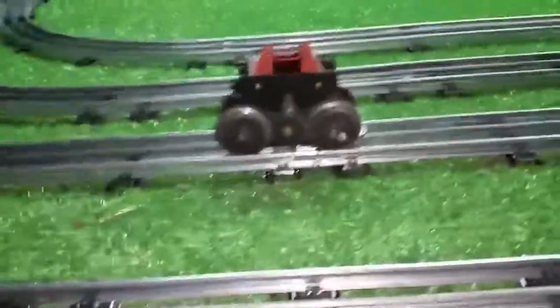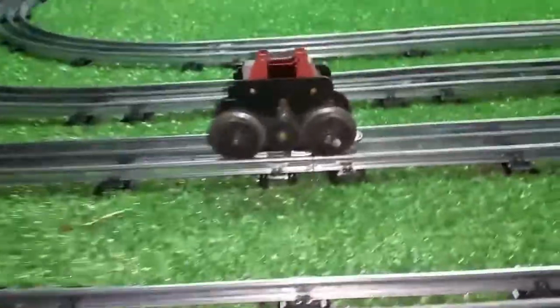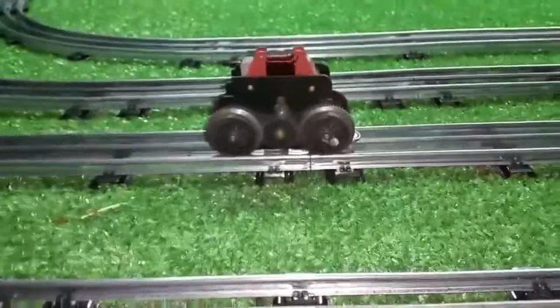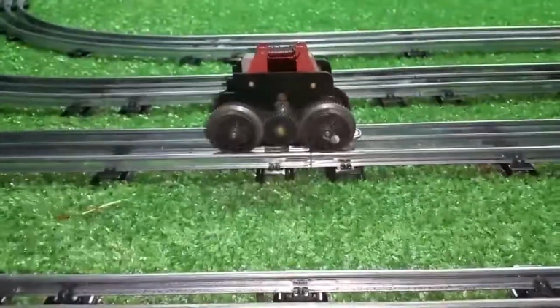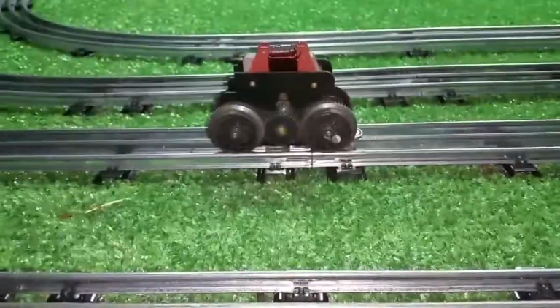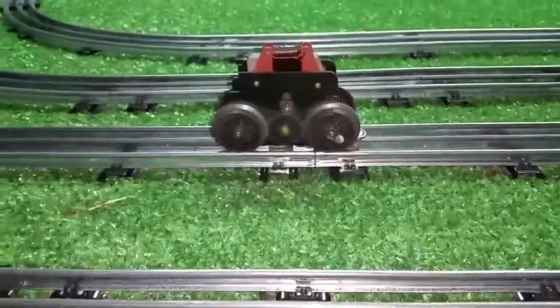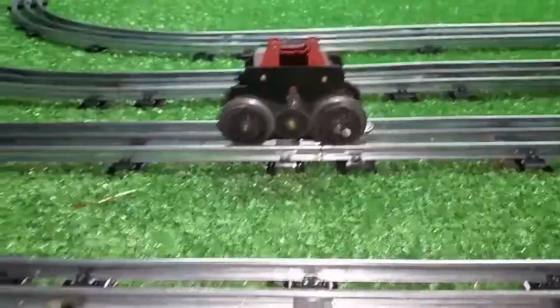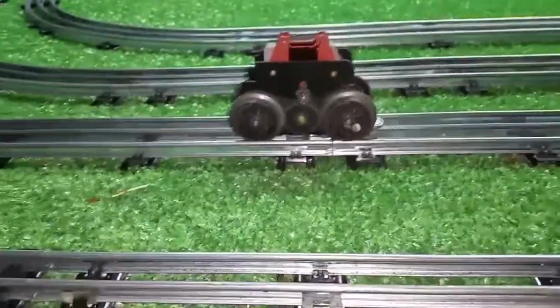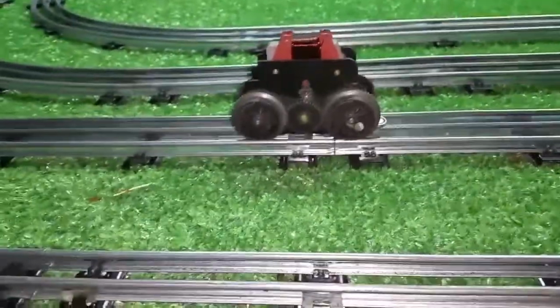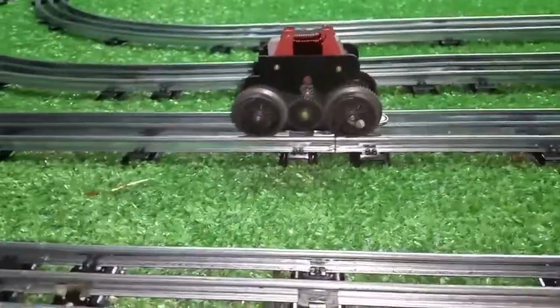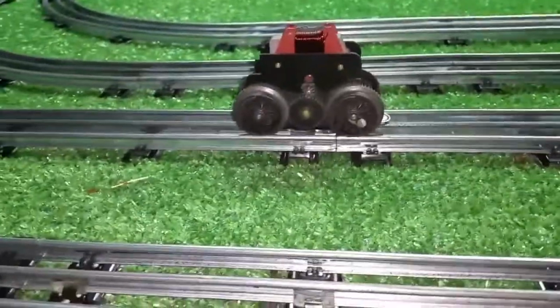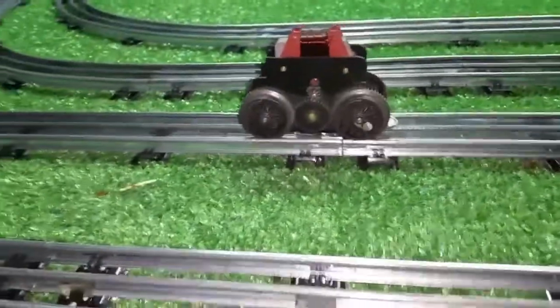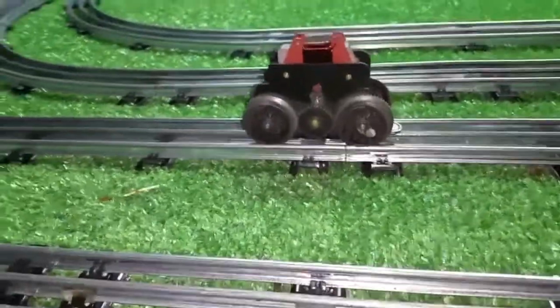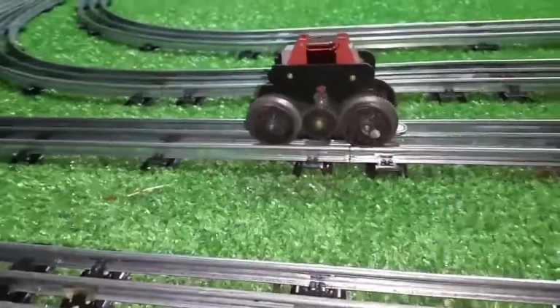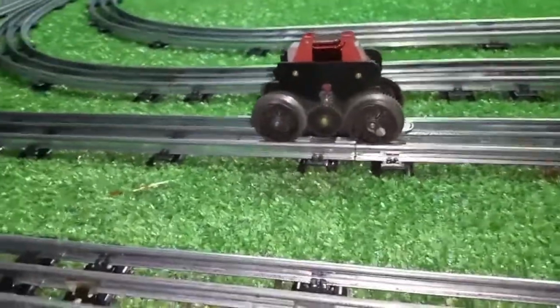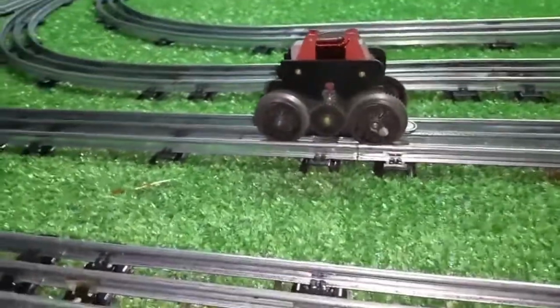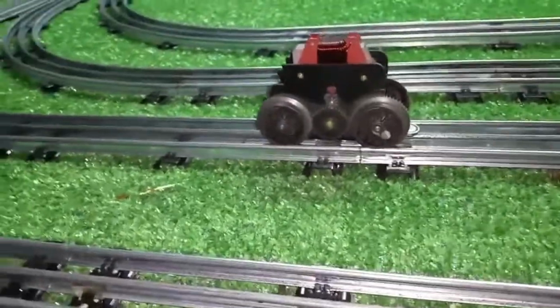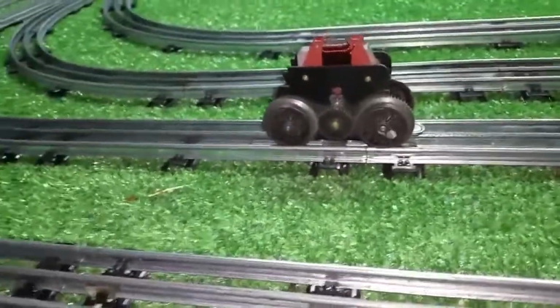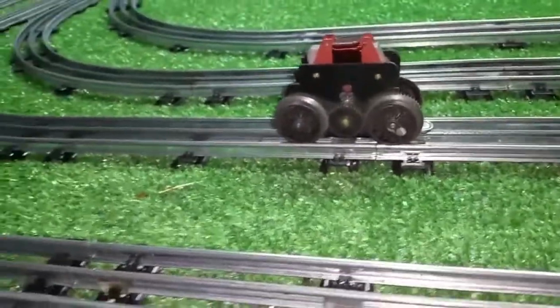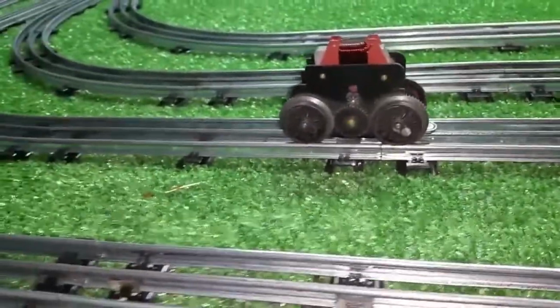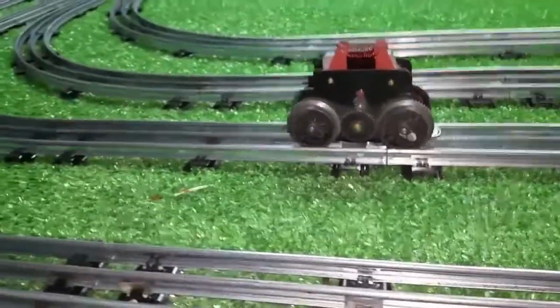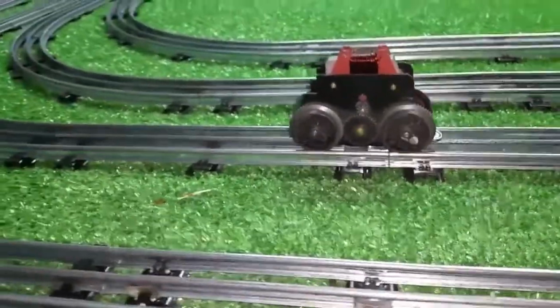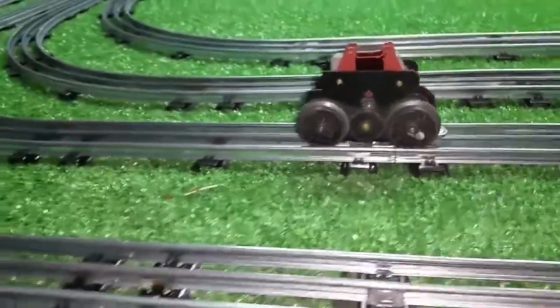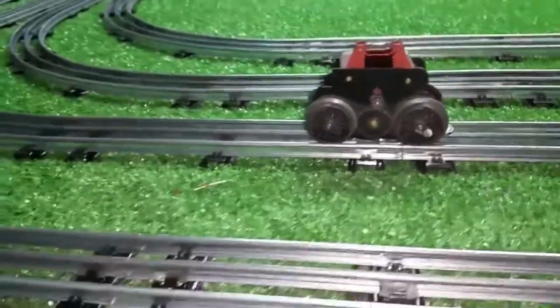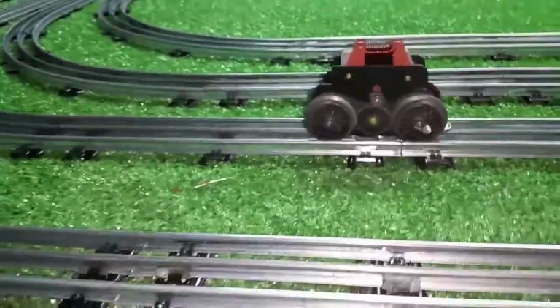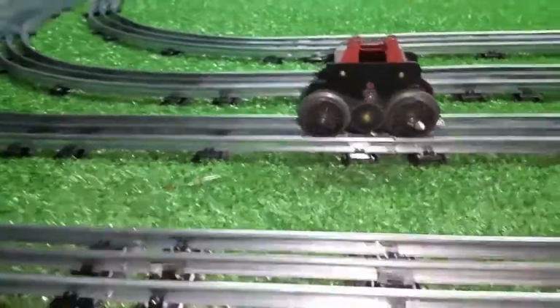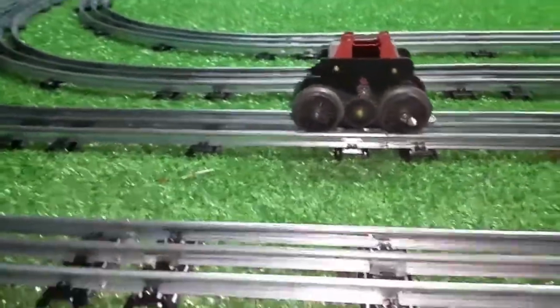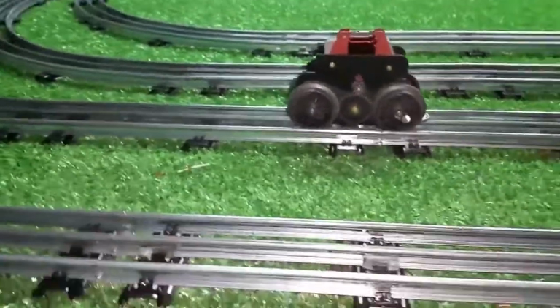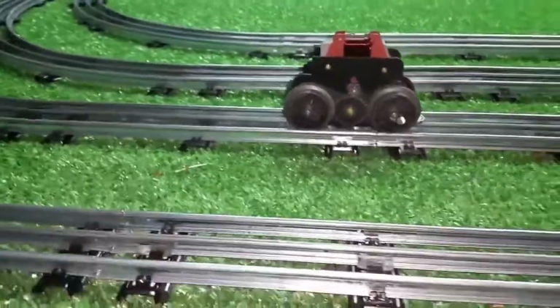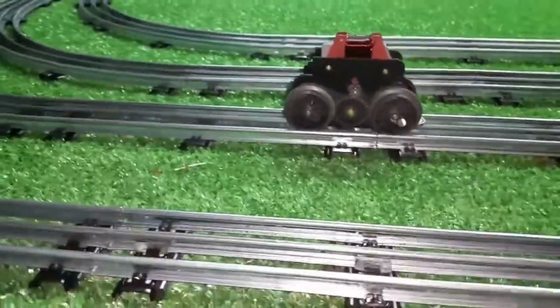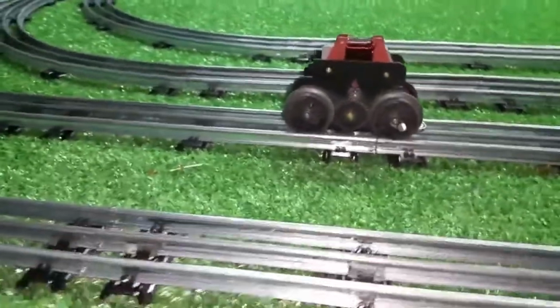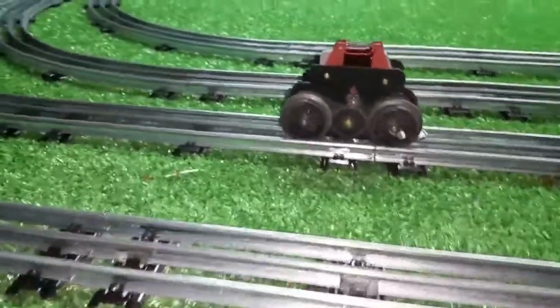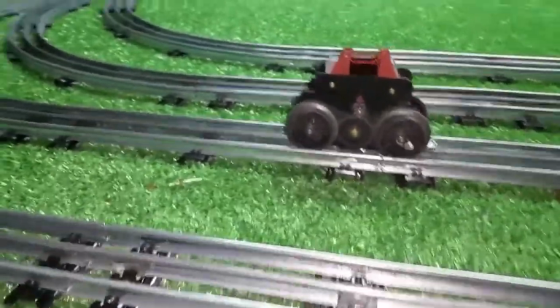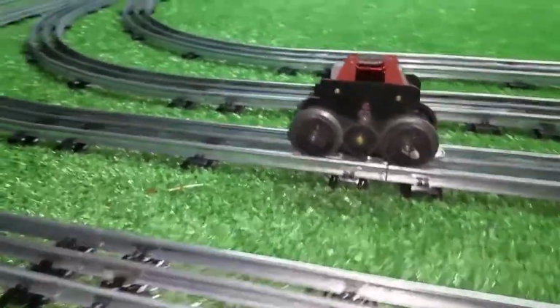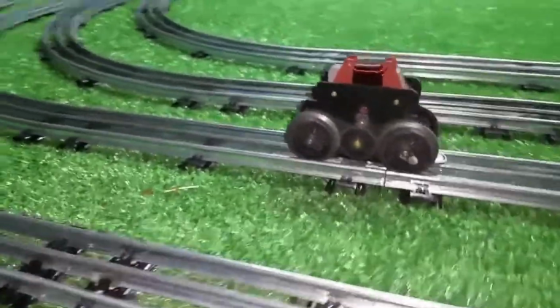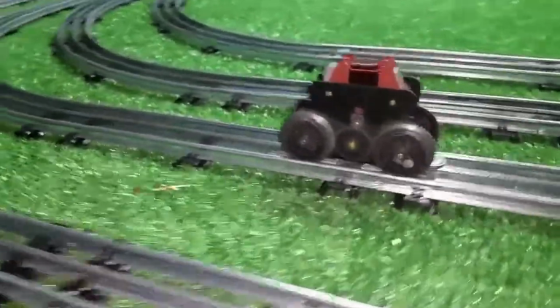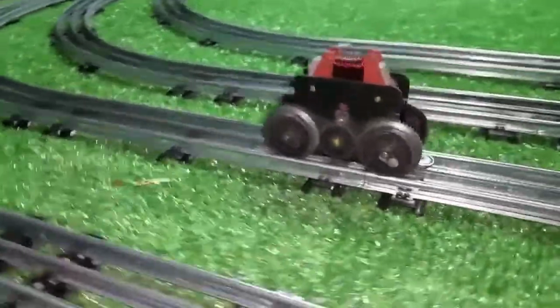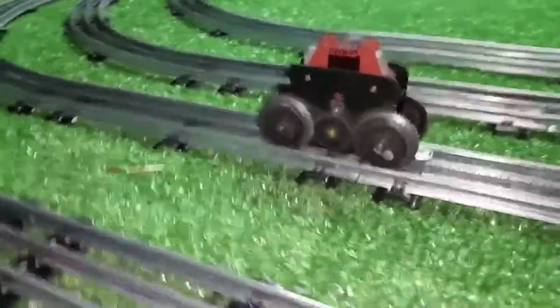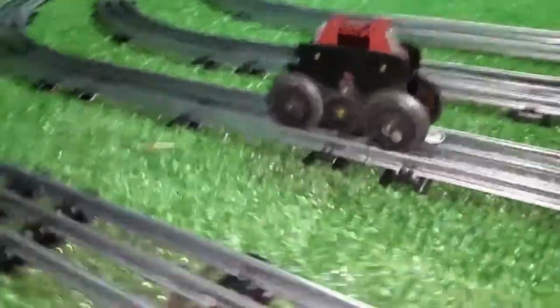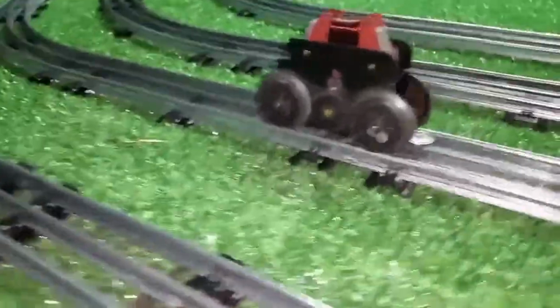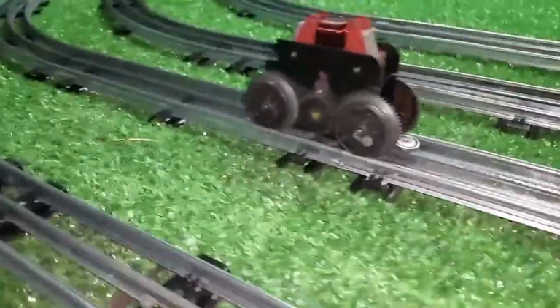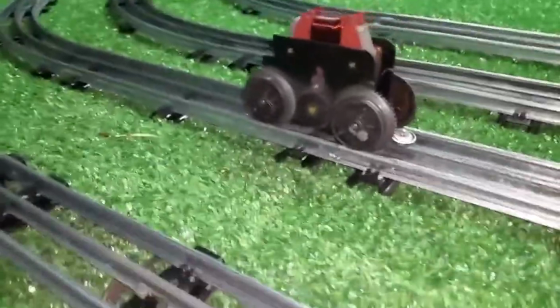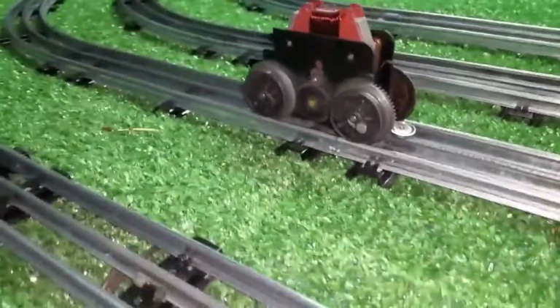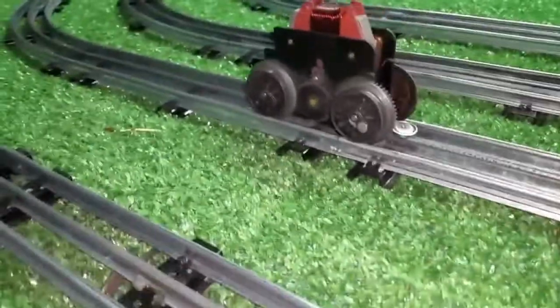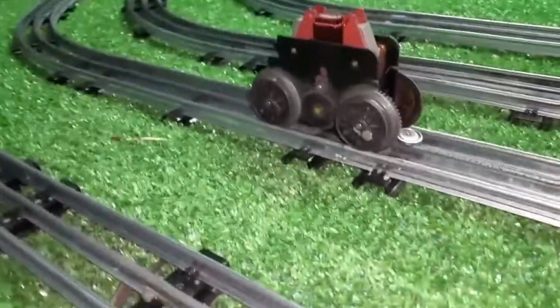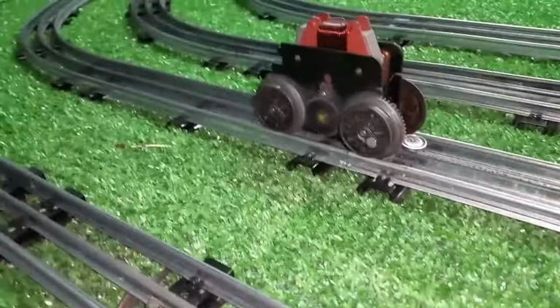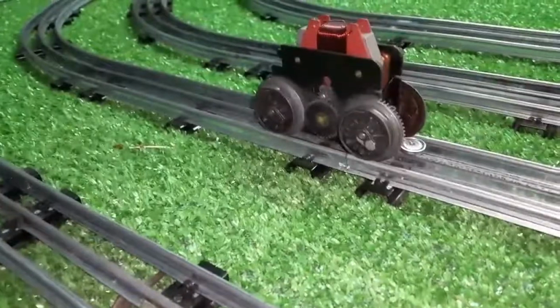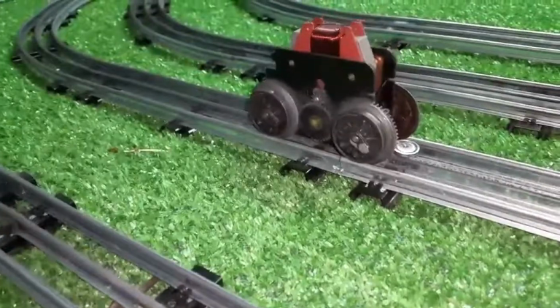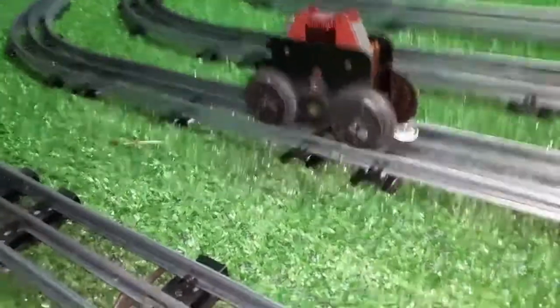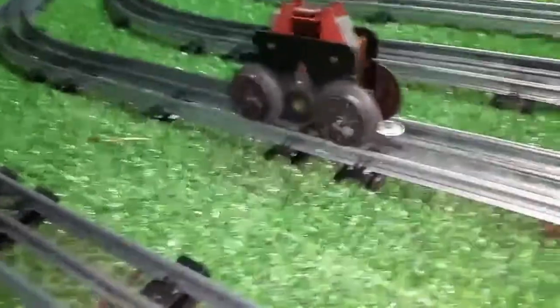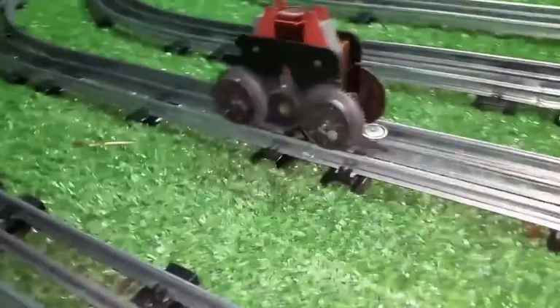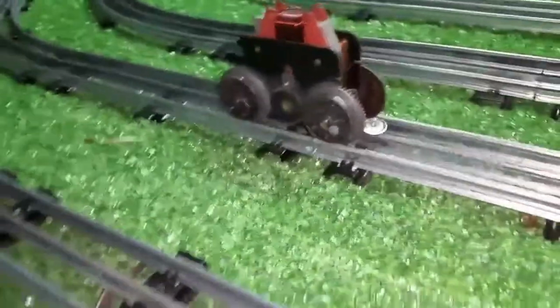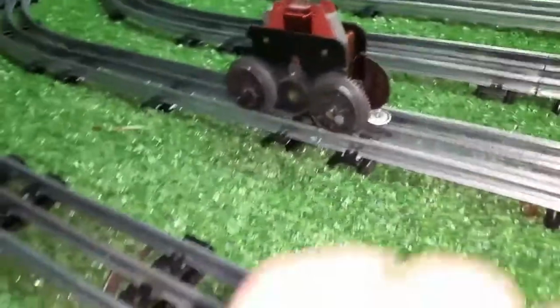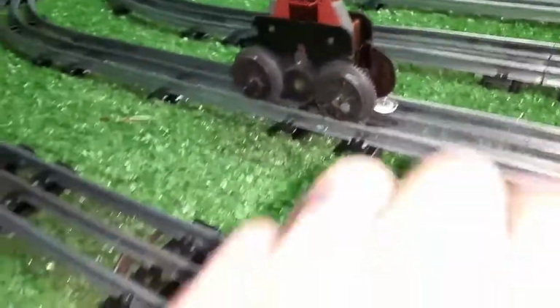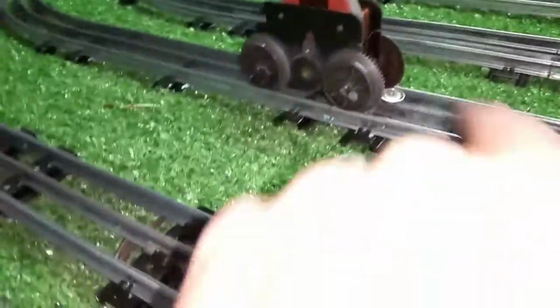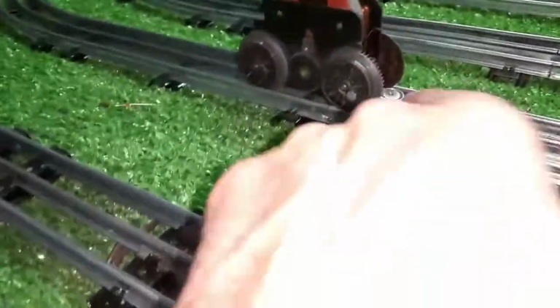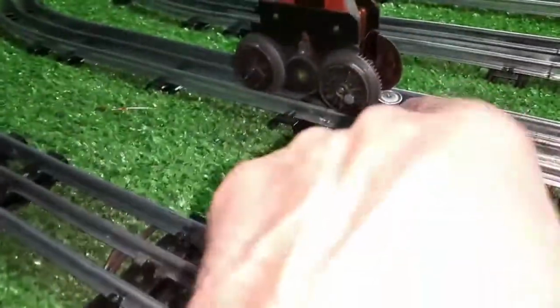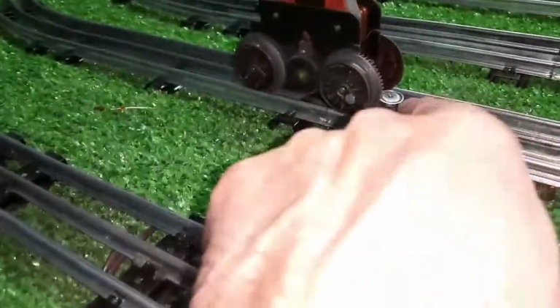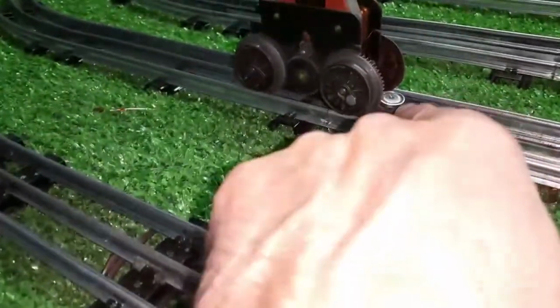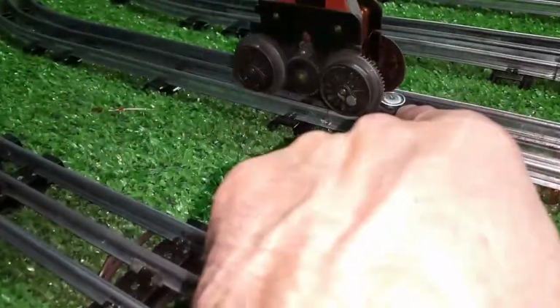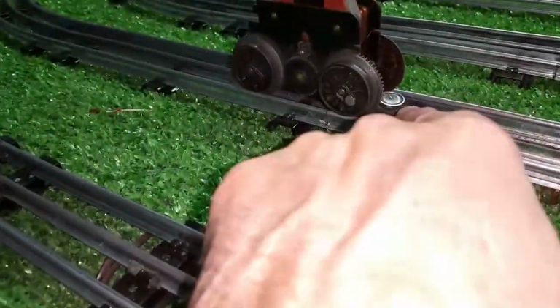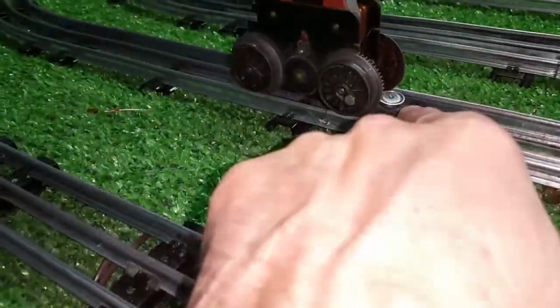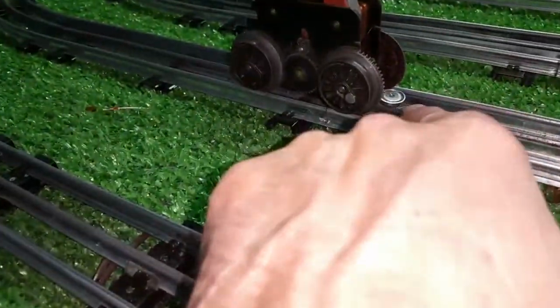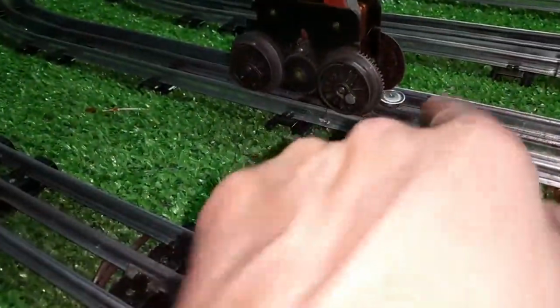Greetings! Benjamin J from Ben's Trains with another in the series — another experiment with this motor using the mag wiper.